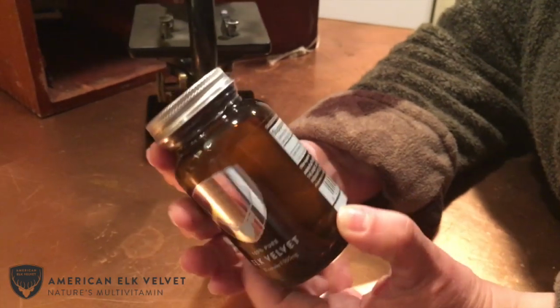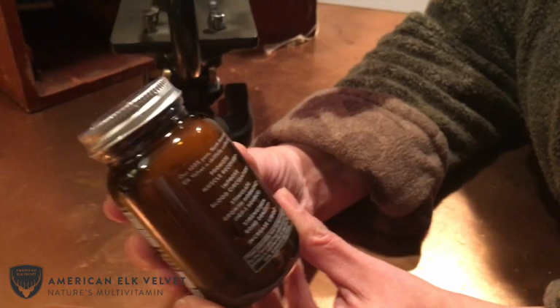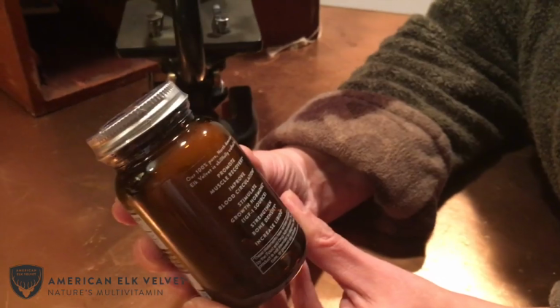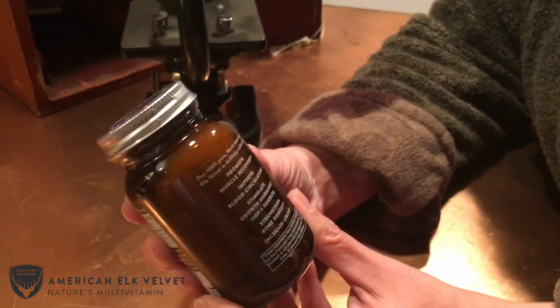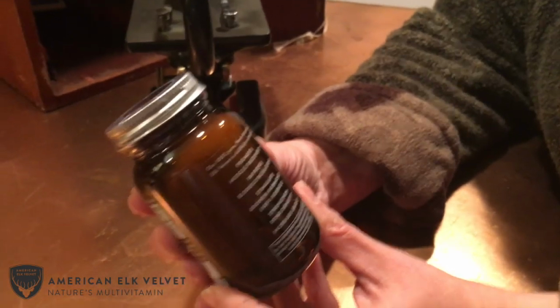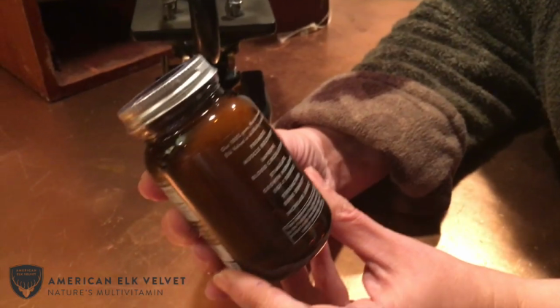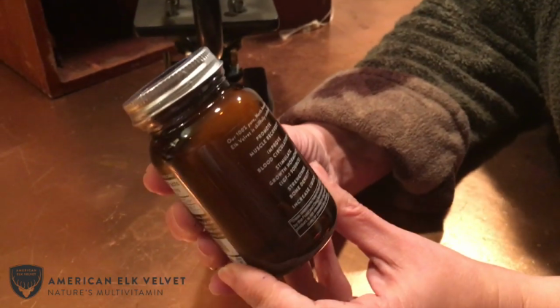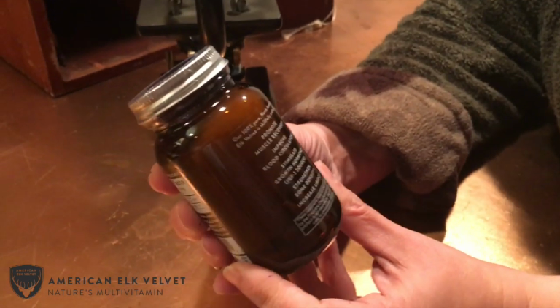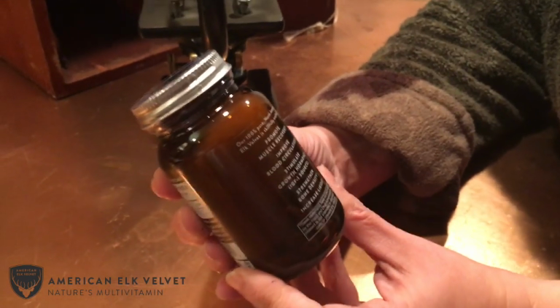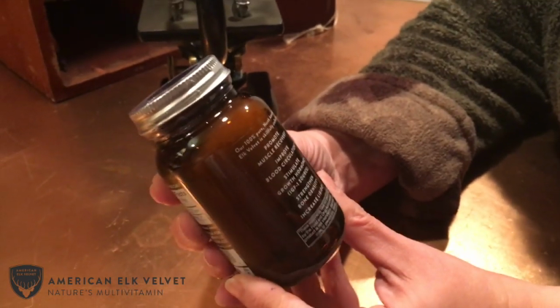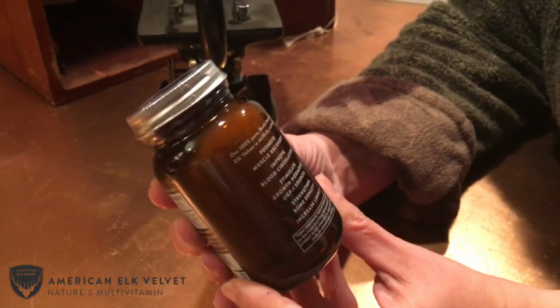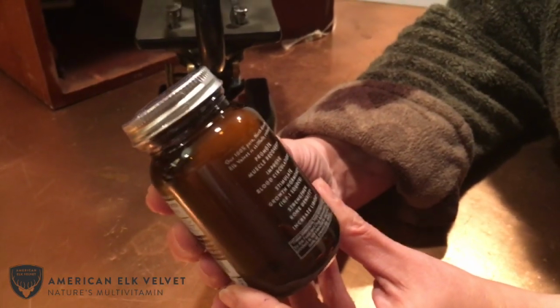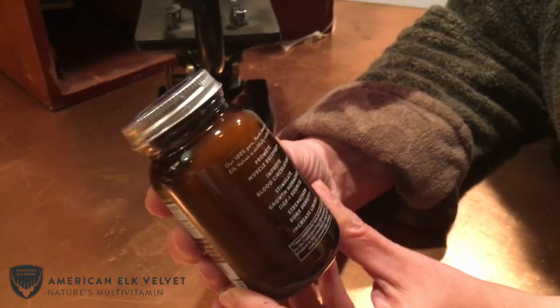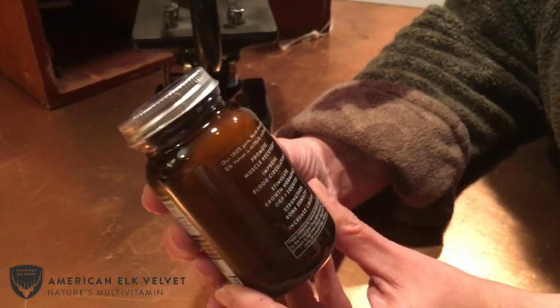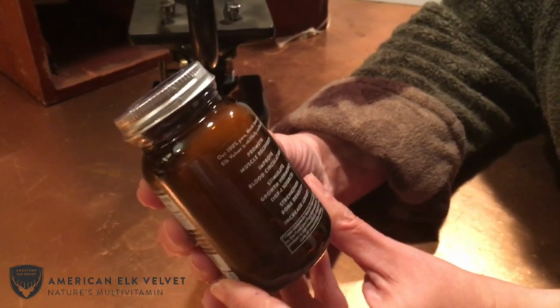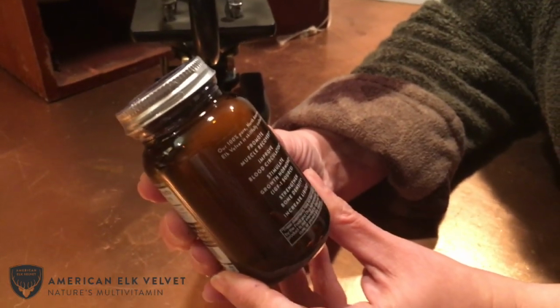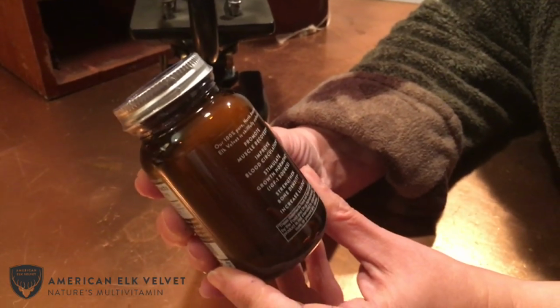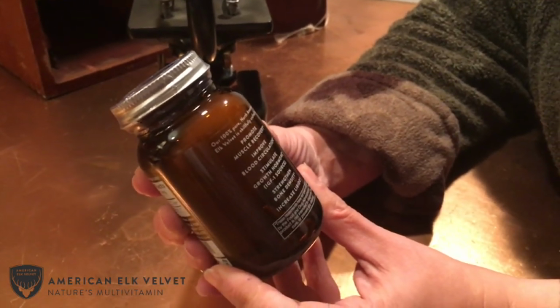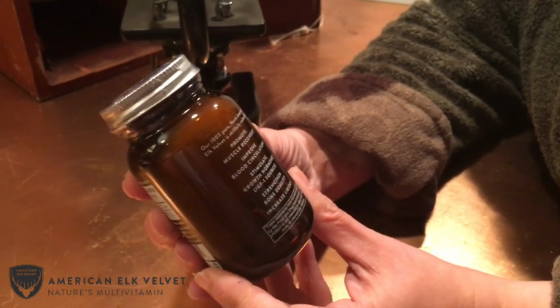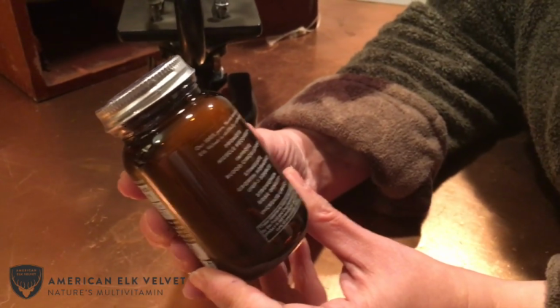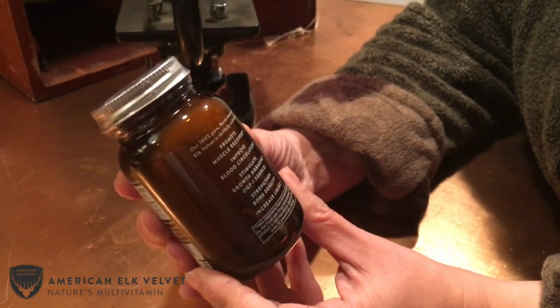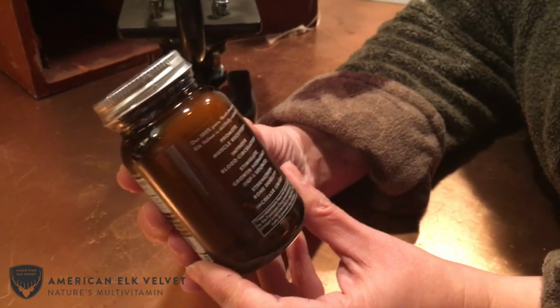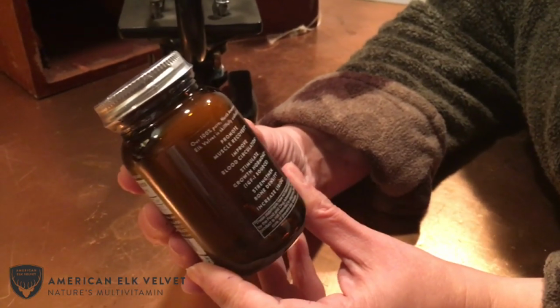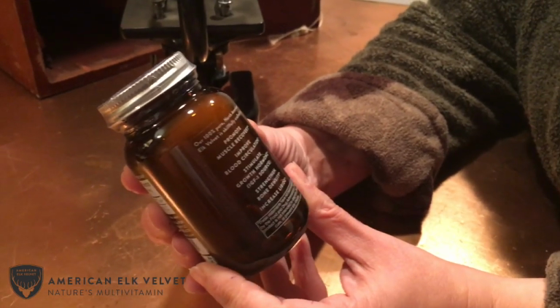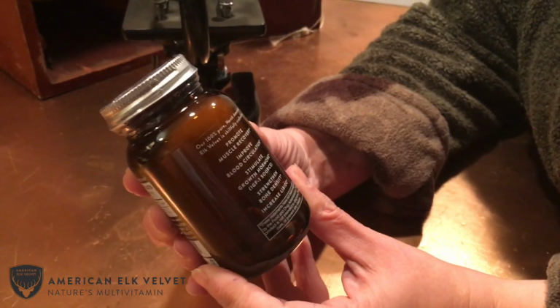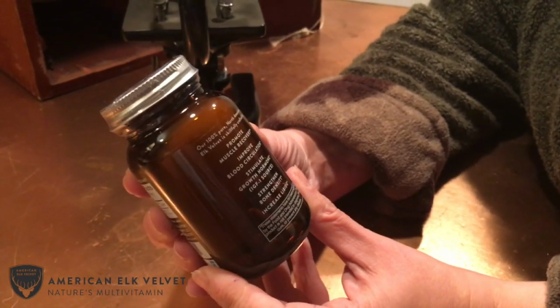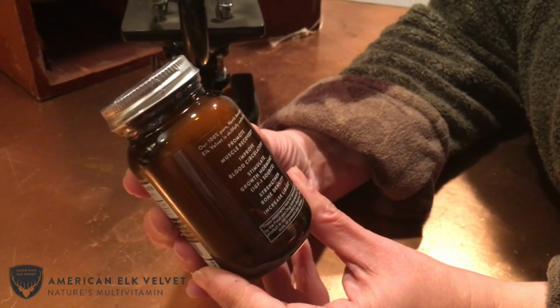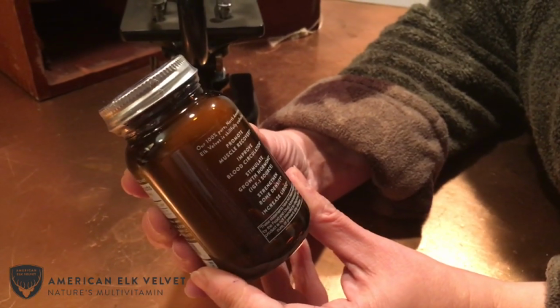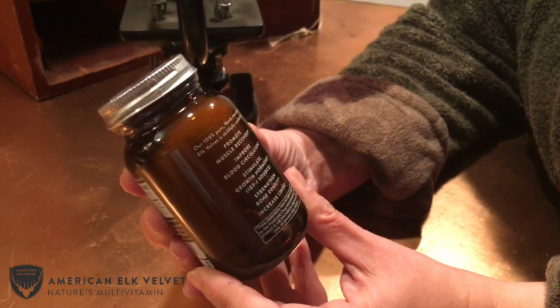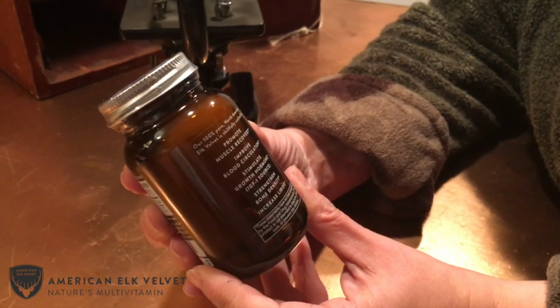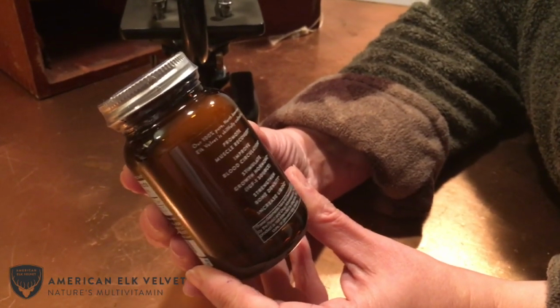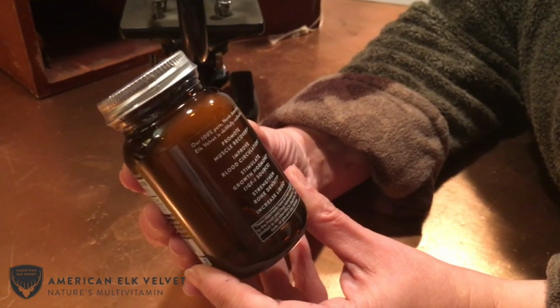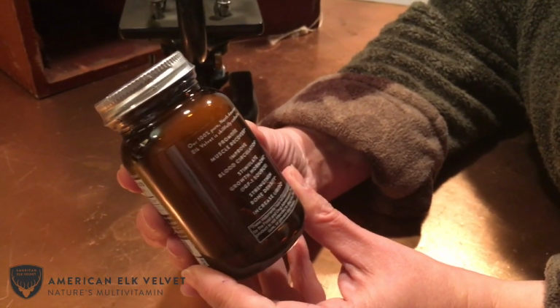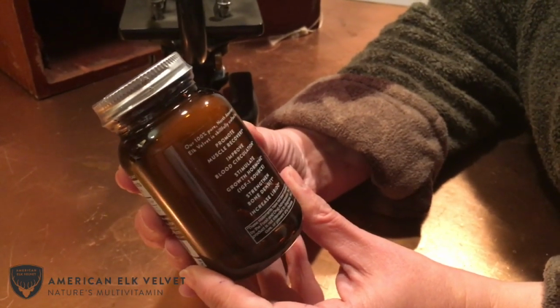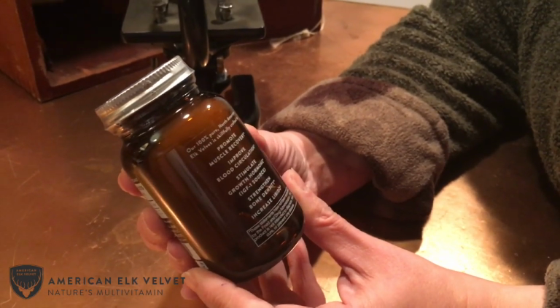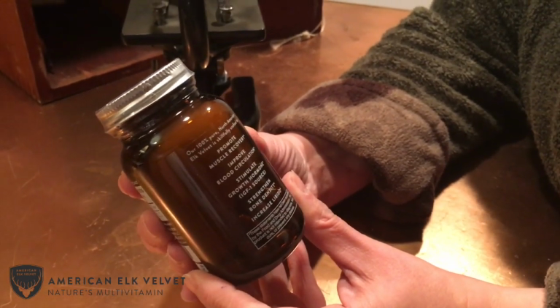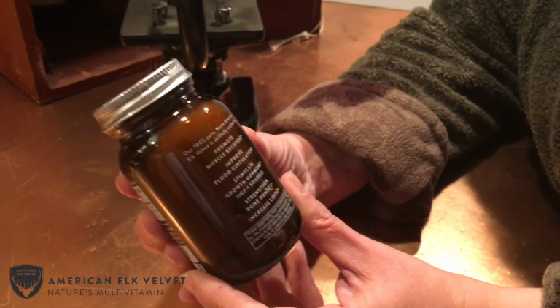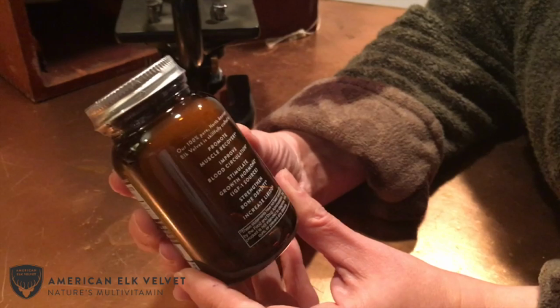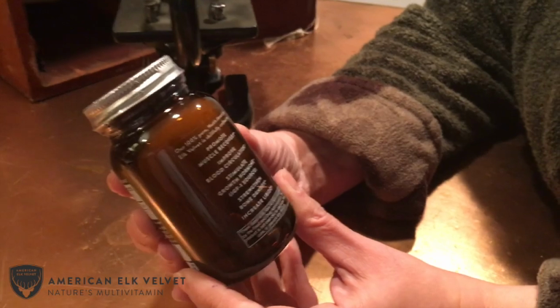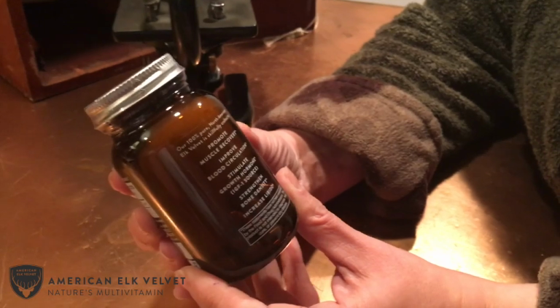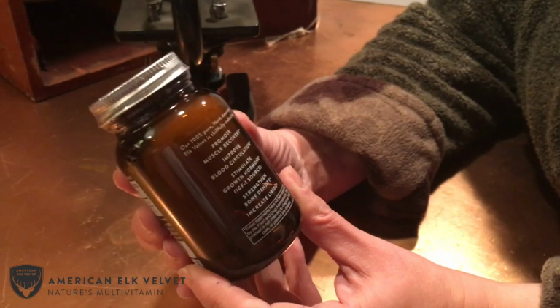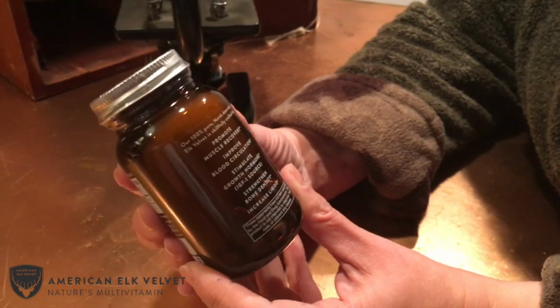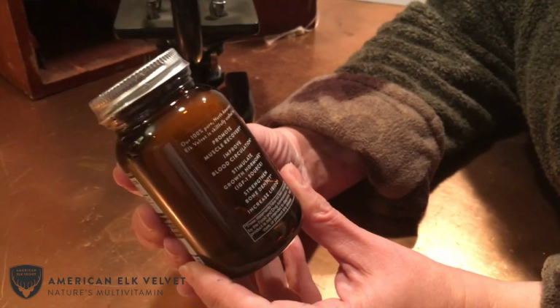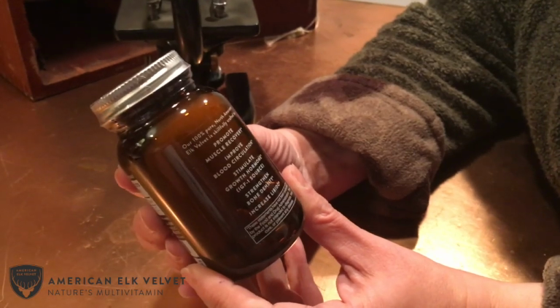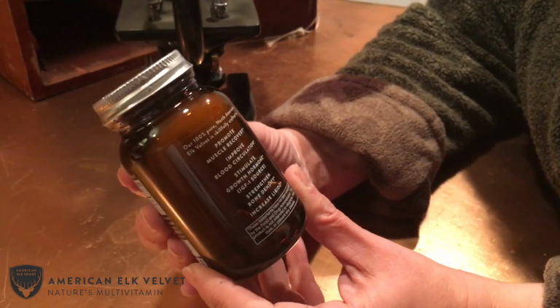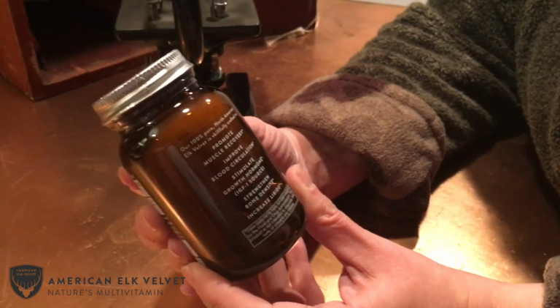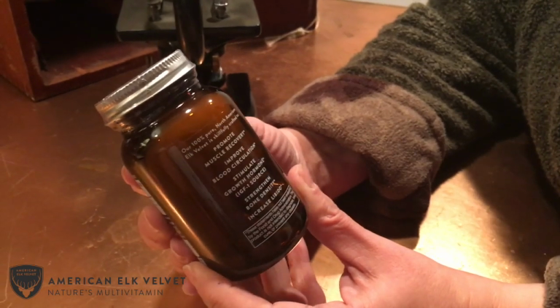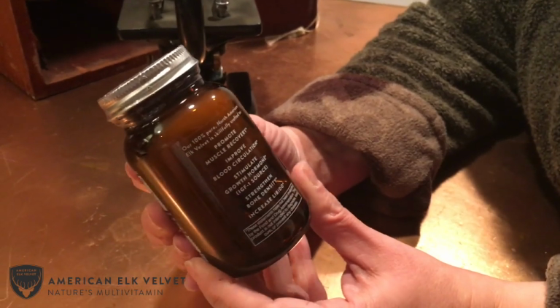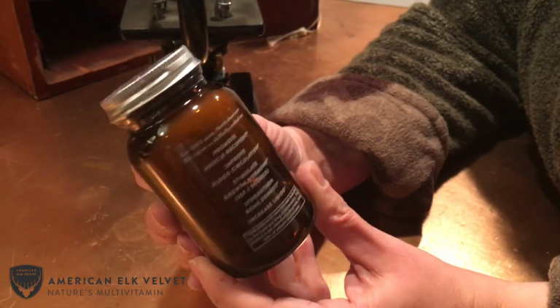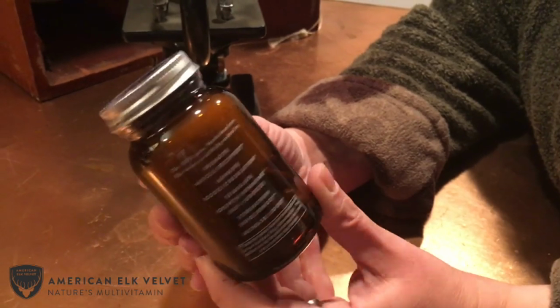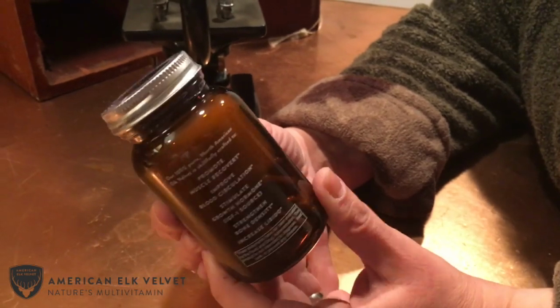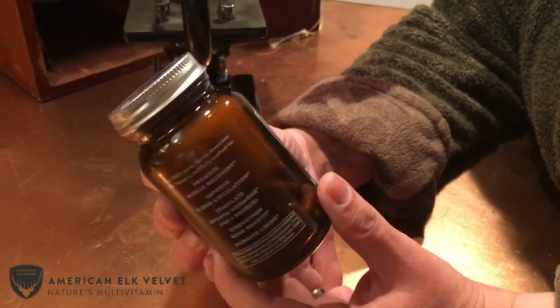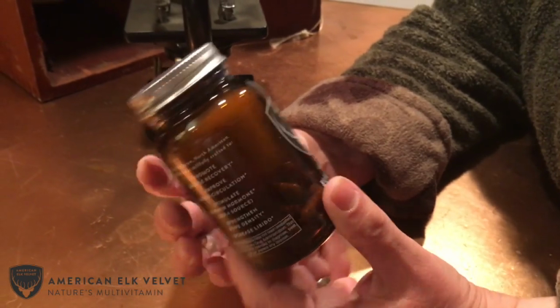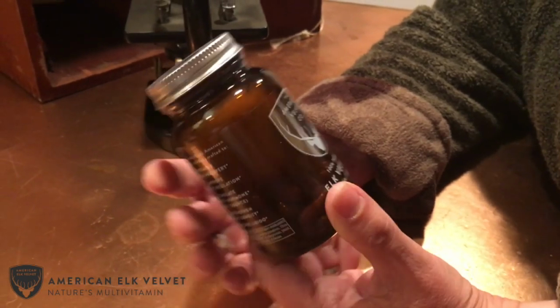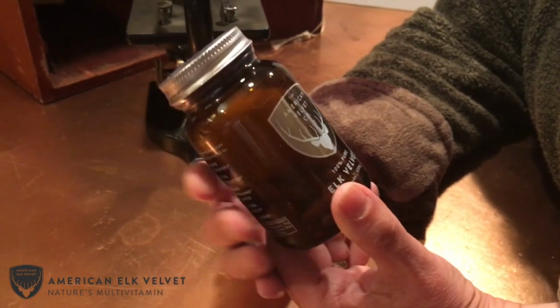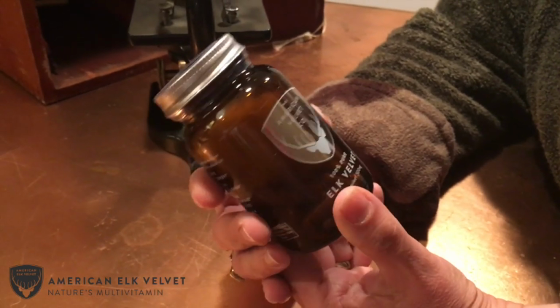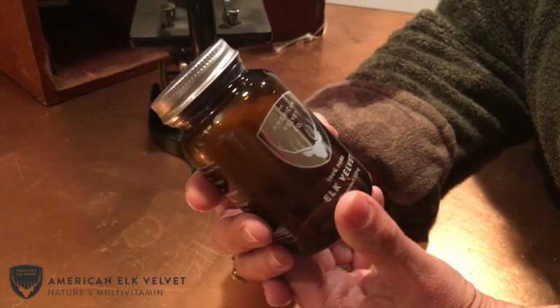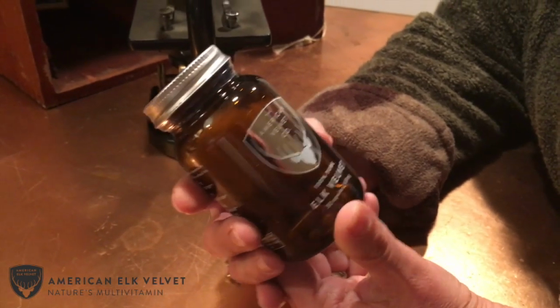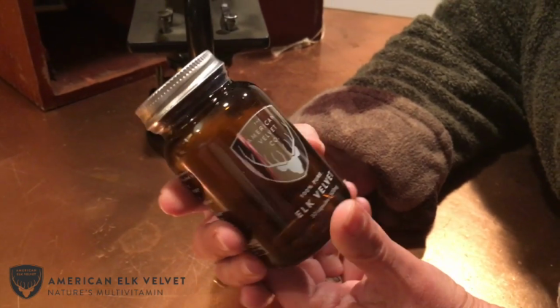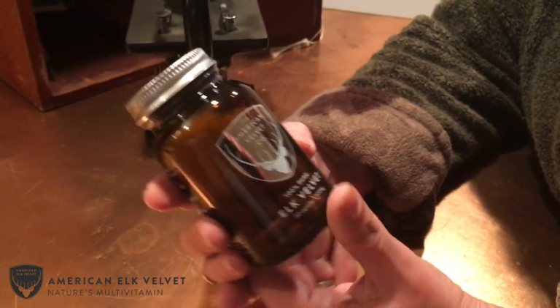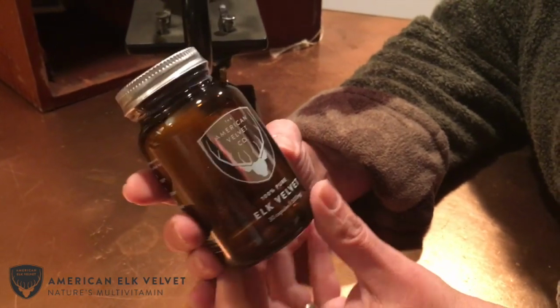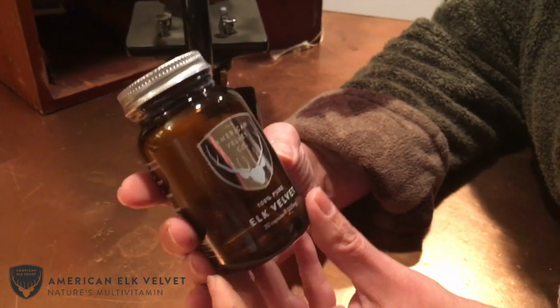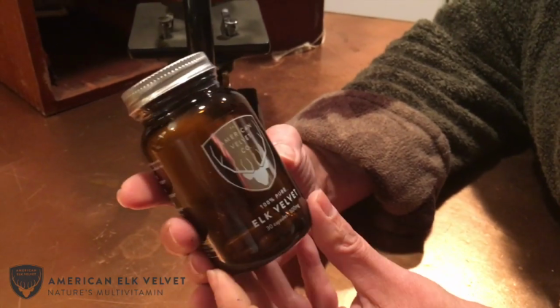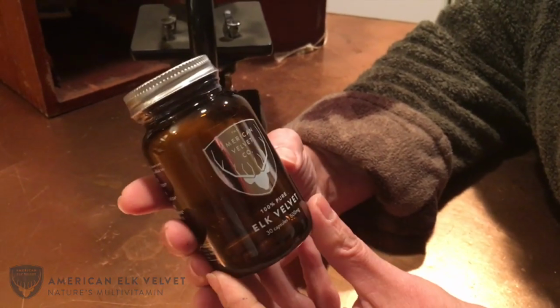You take it once a day. Once a day pill is enough to restore the body, so this is one month supply.